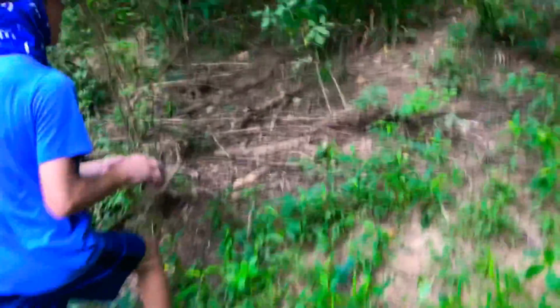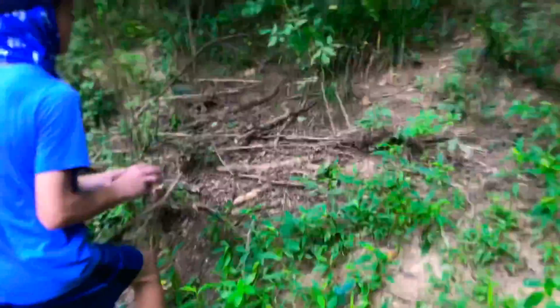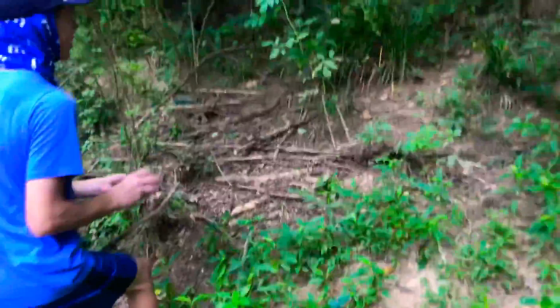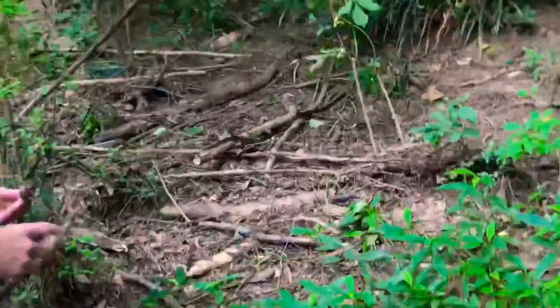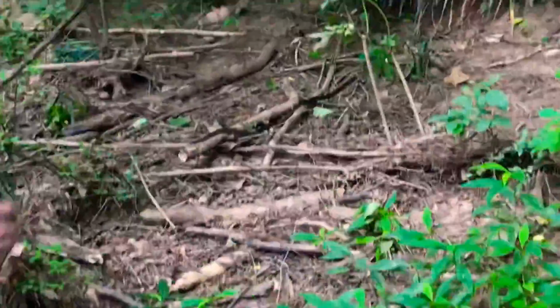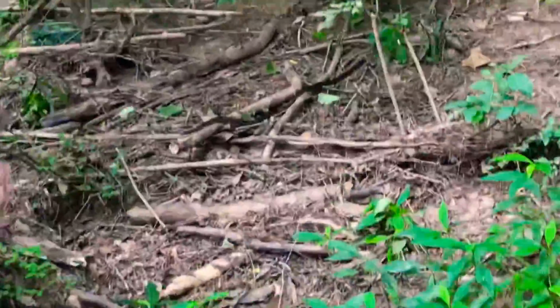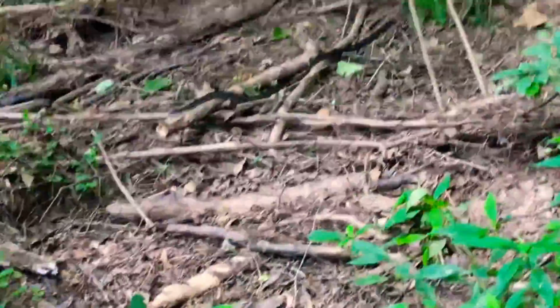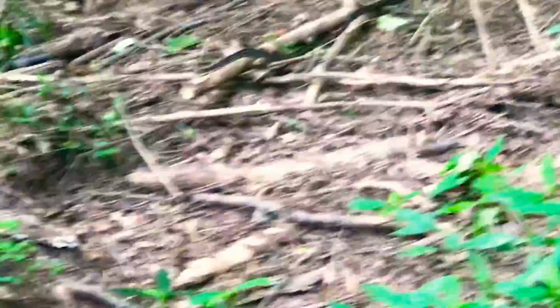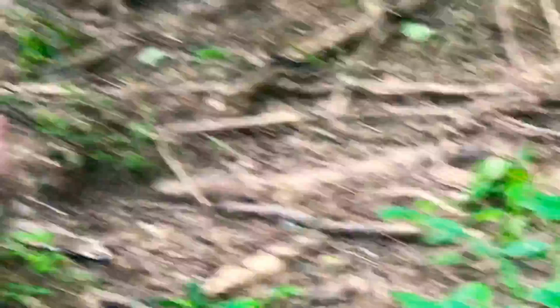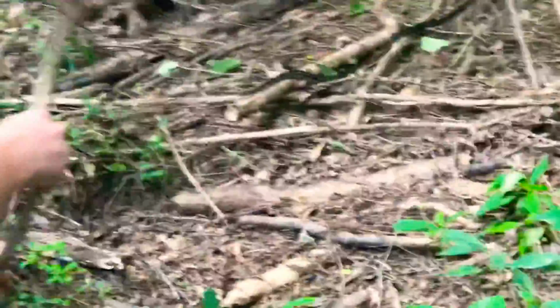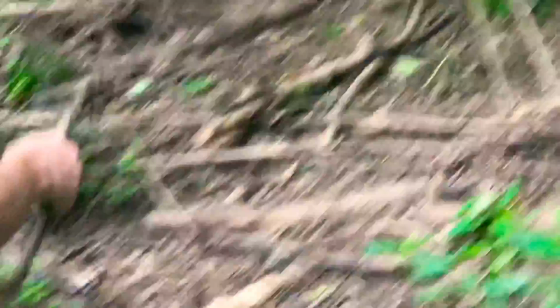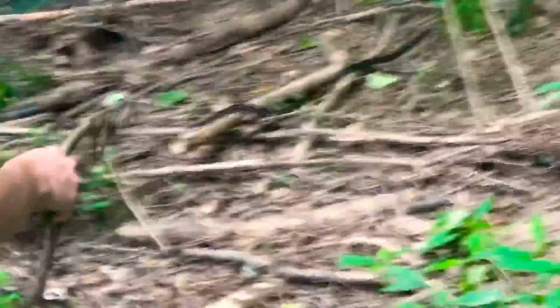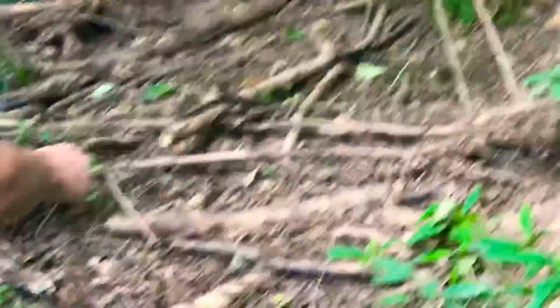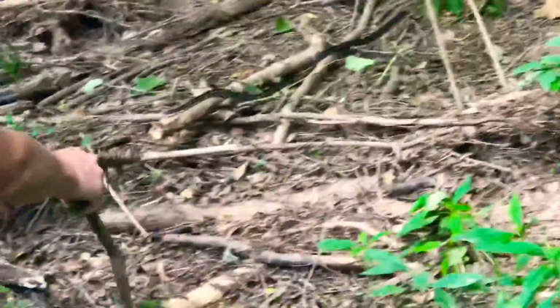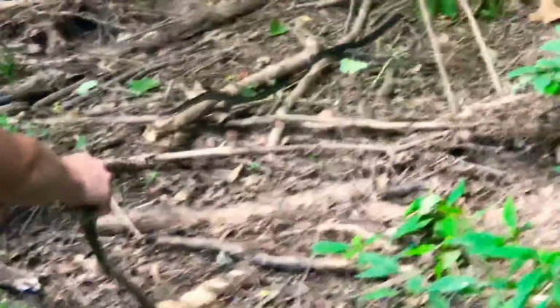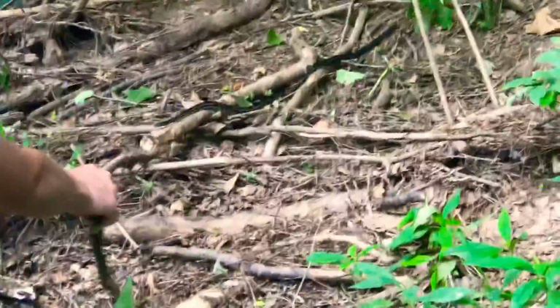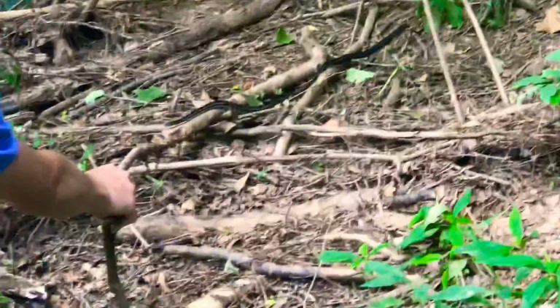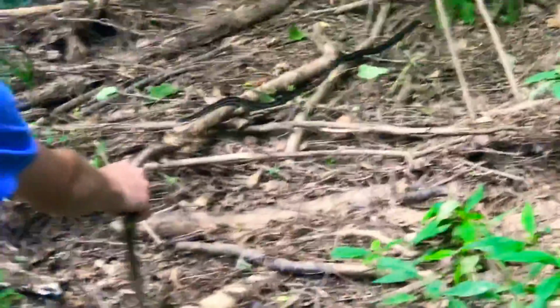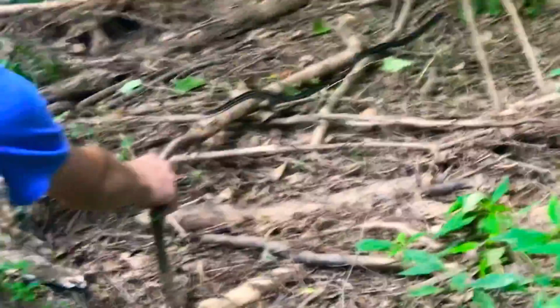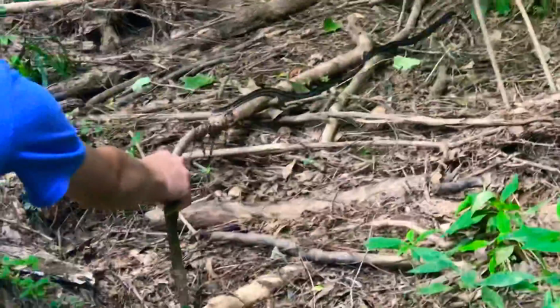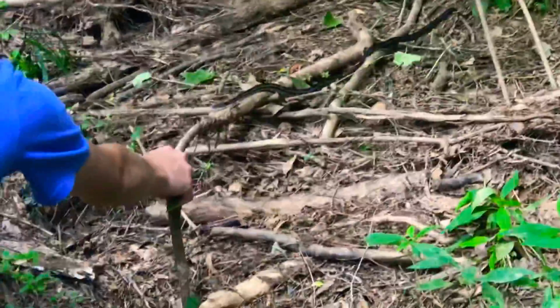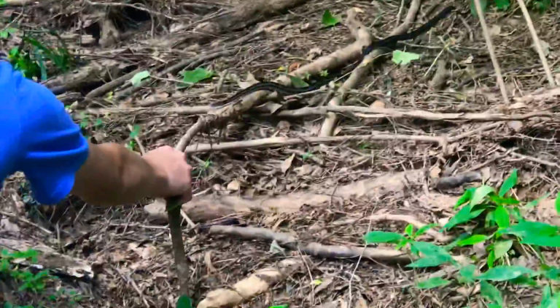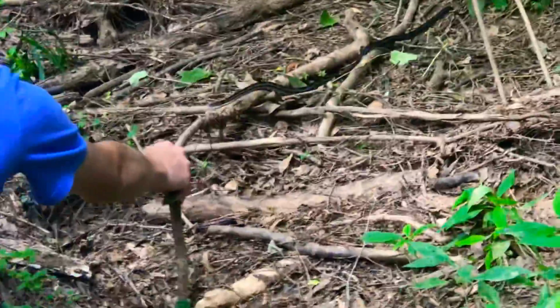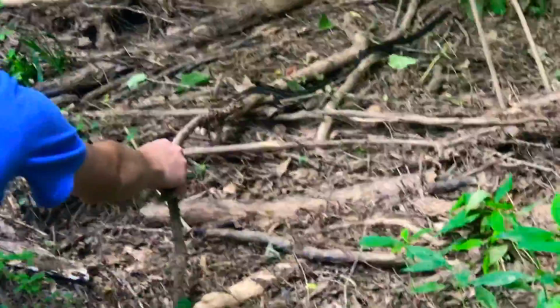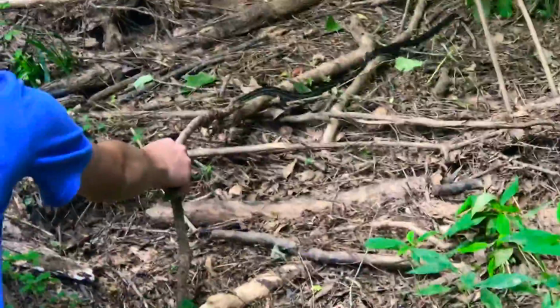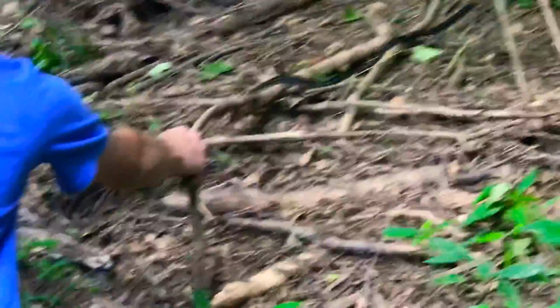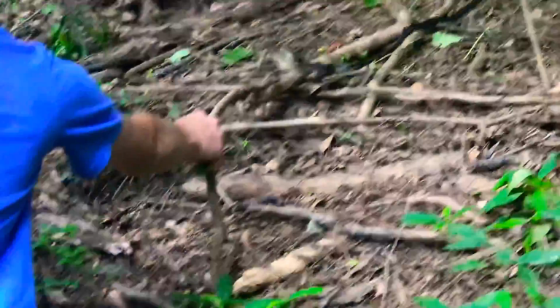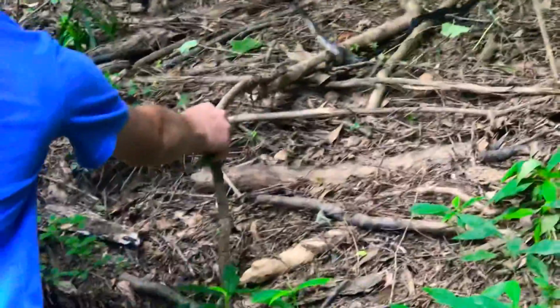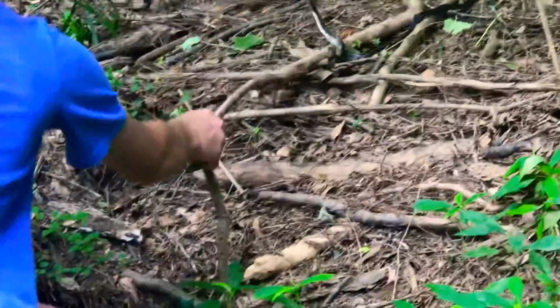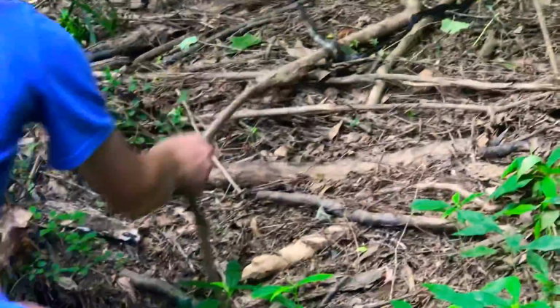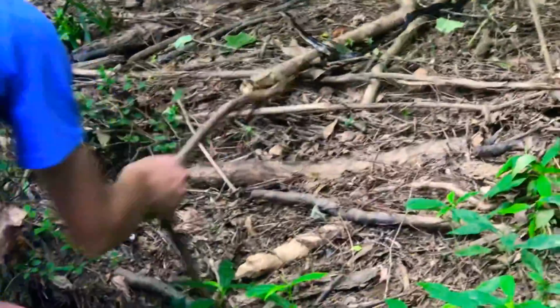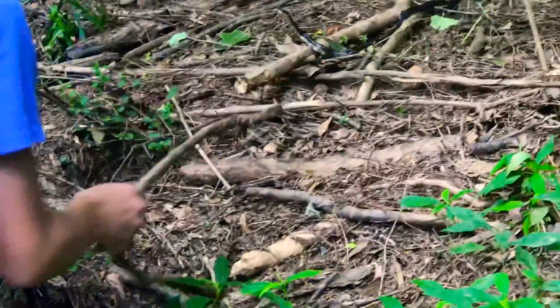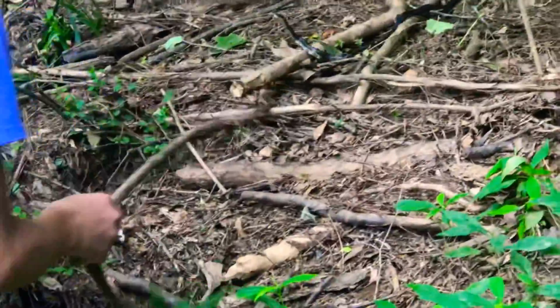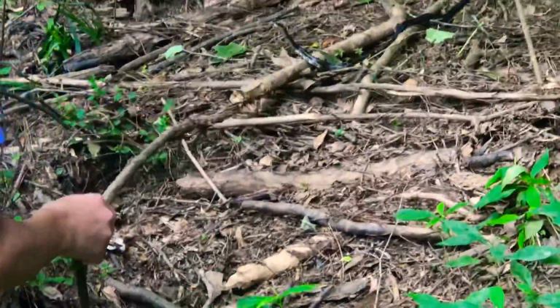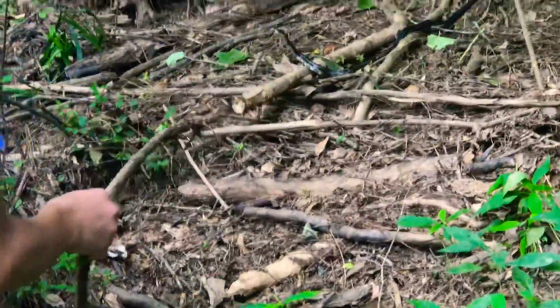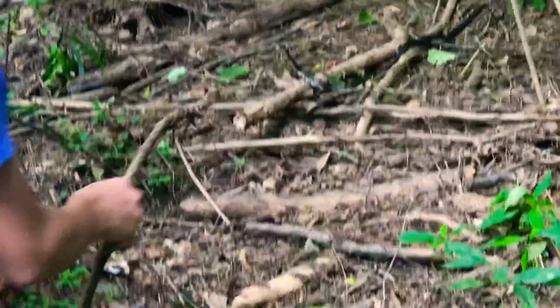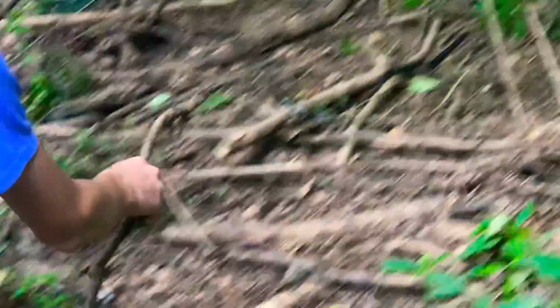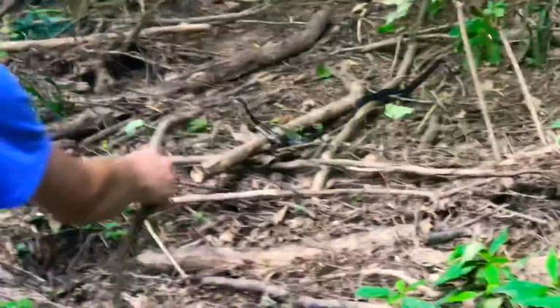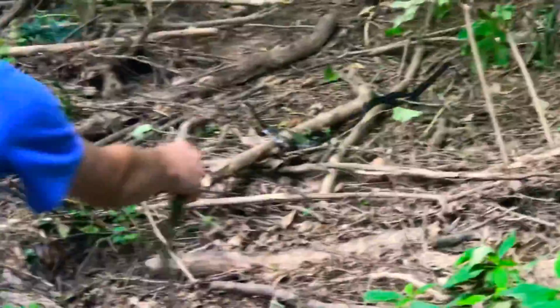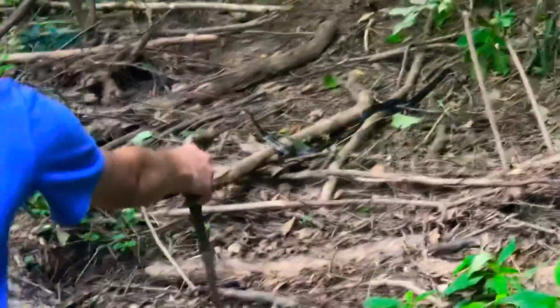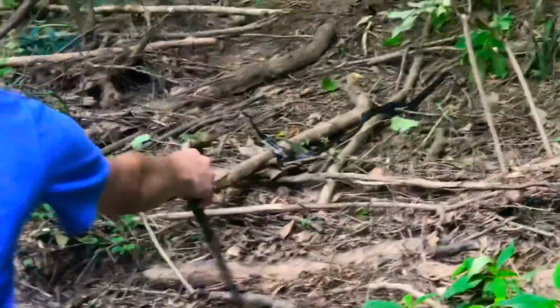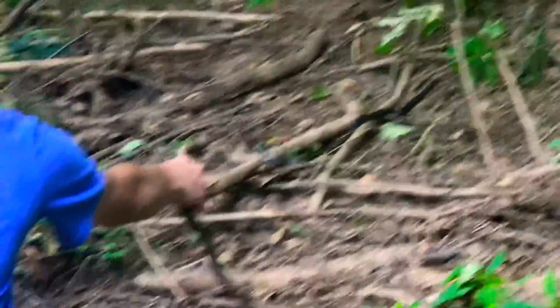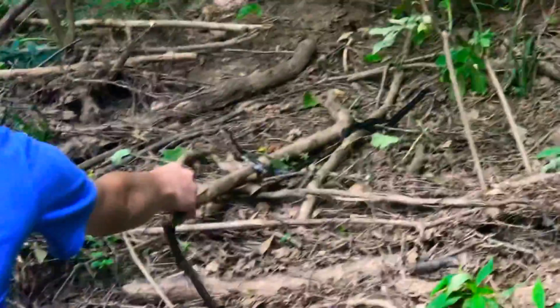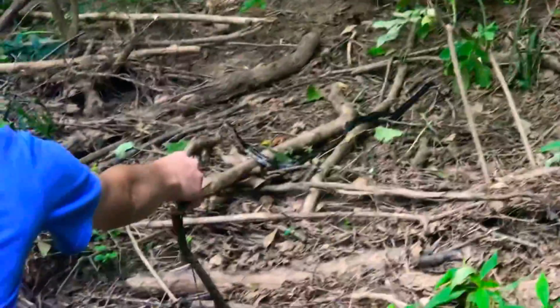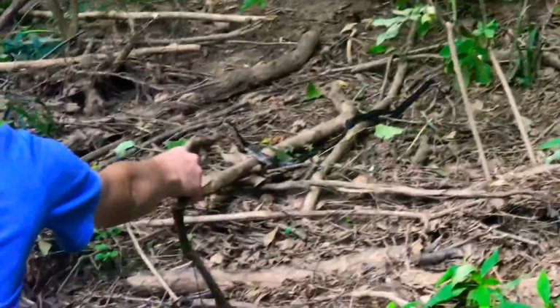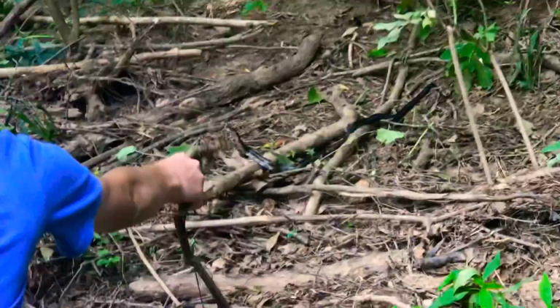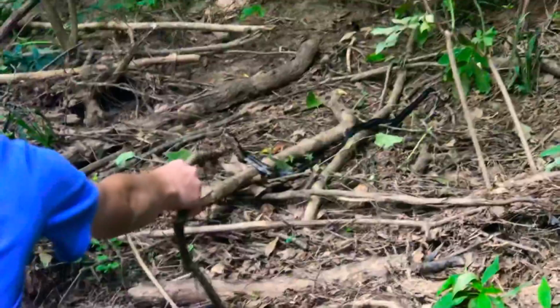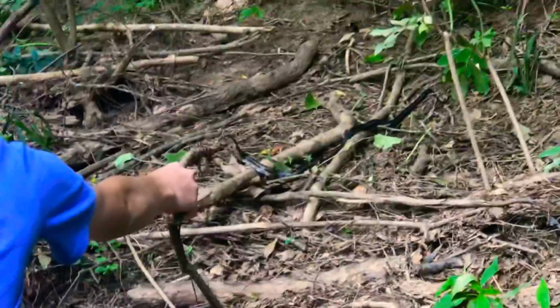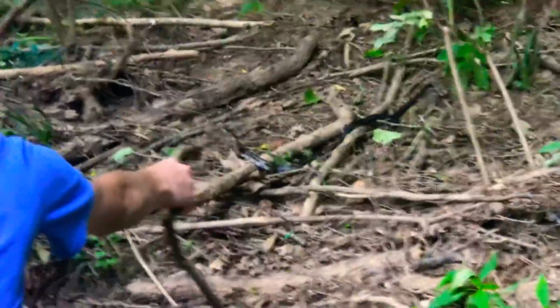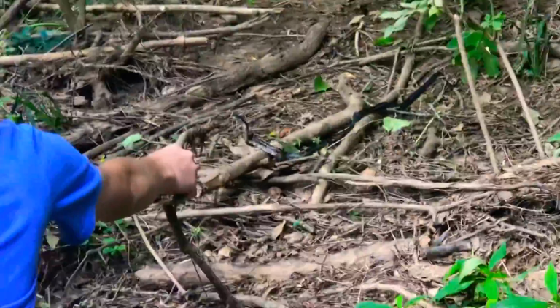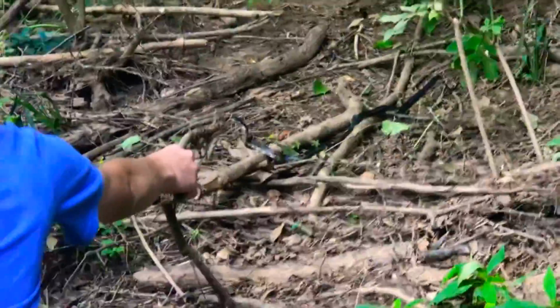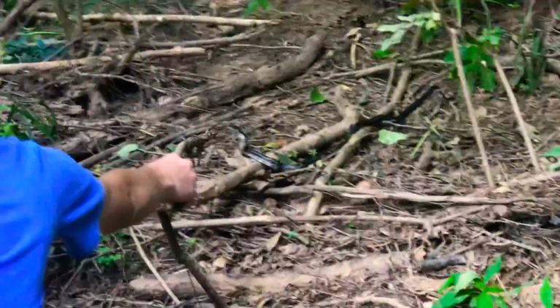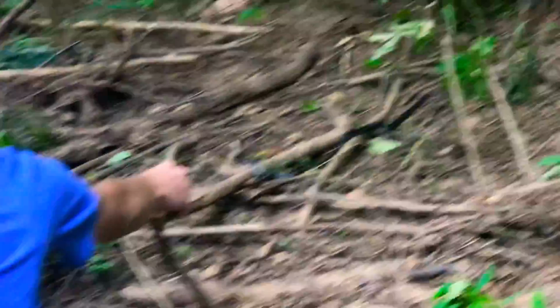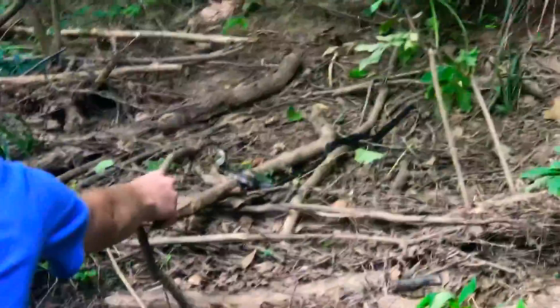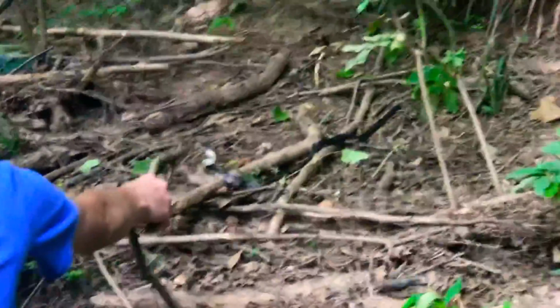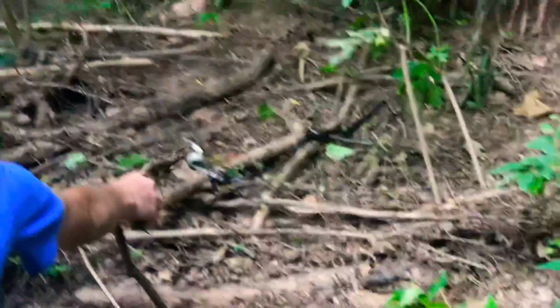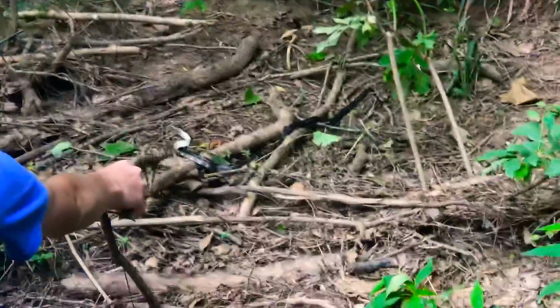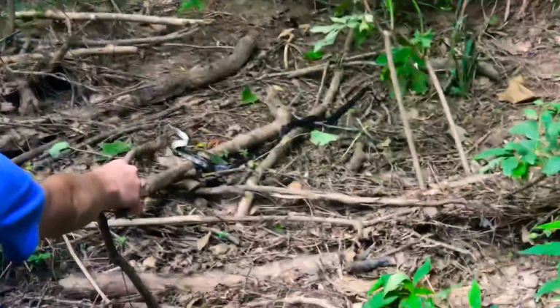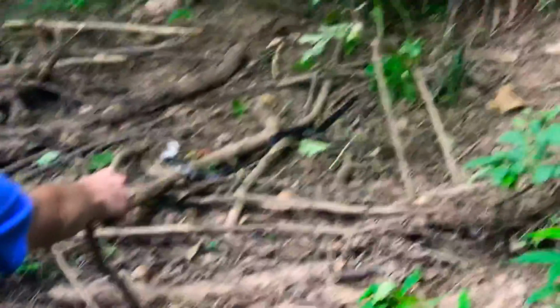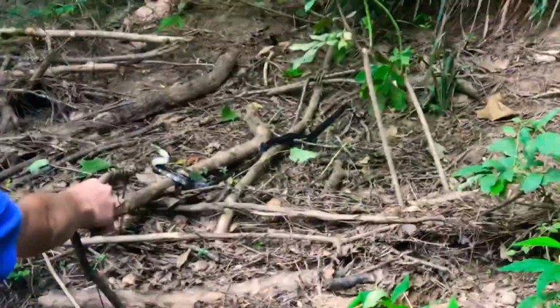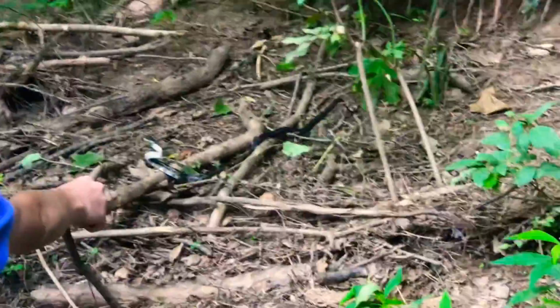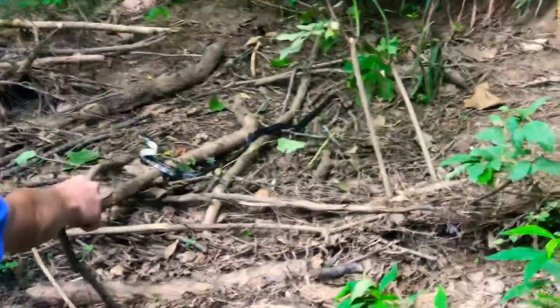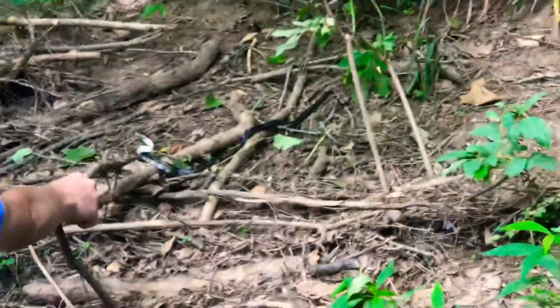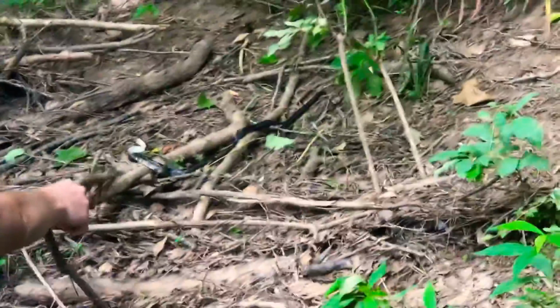Dude, don't poke the snake. Why? It's not venomous. What's up buddy? Whoa. He's feisty. You idiot, what are you doing?